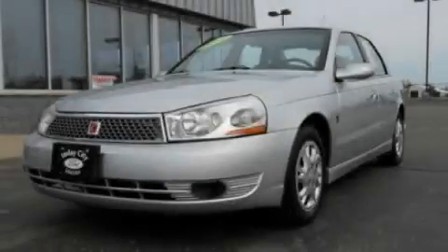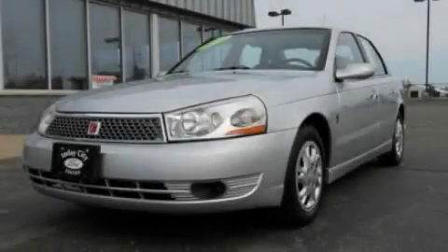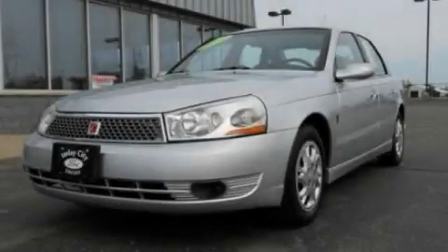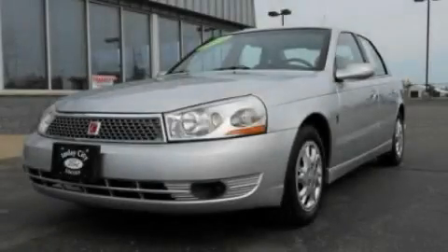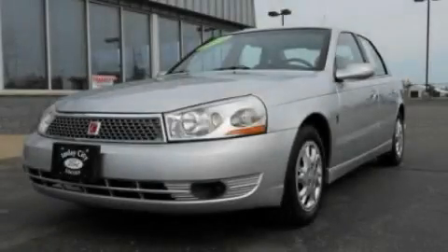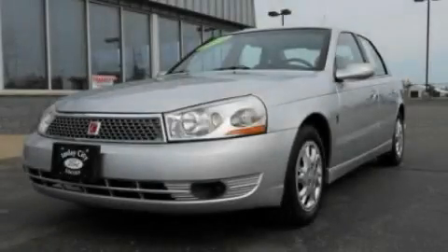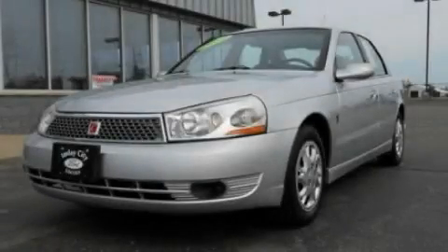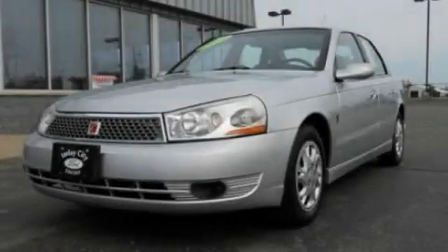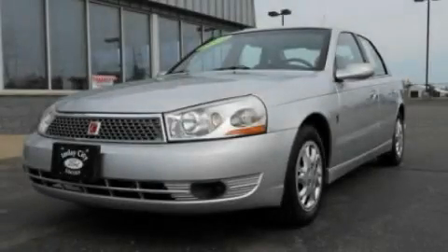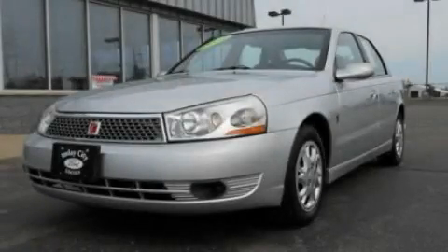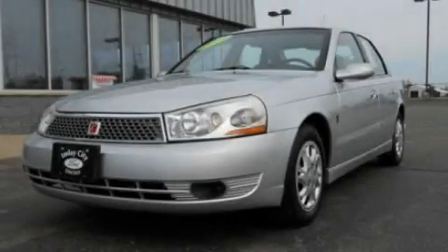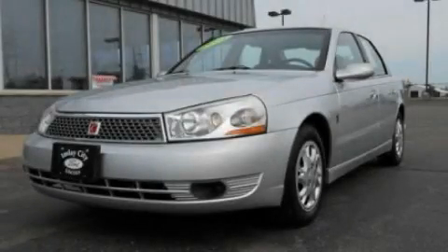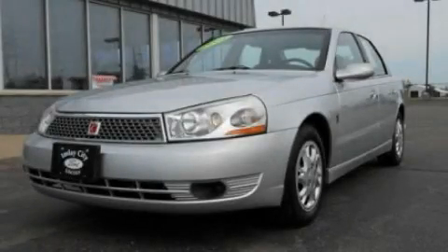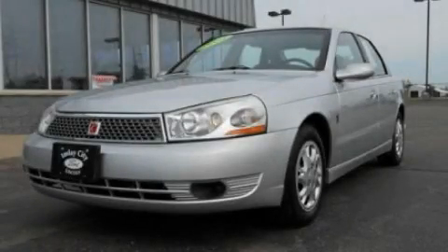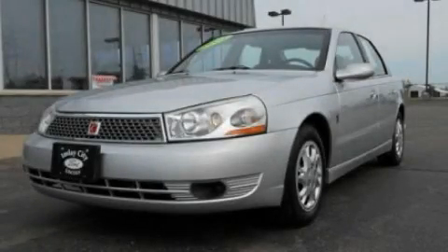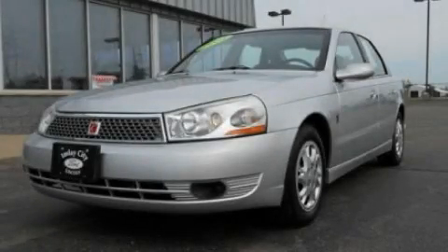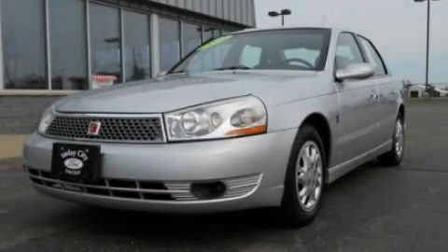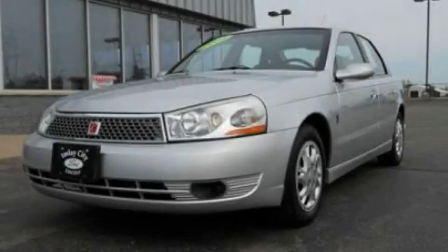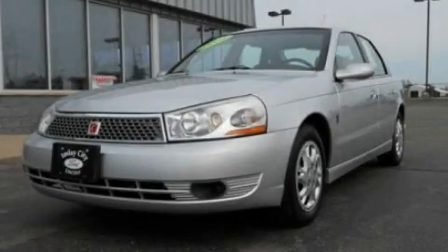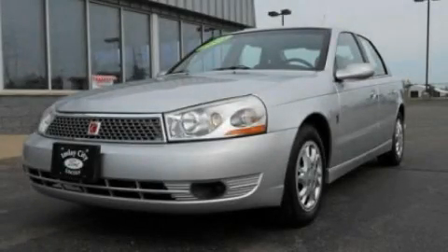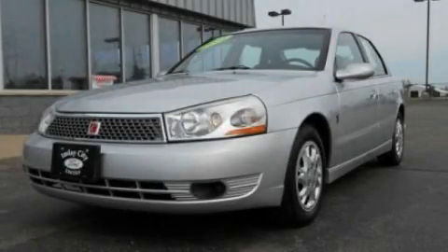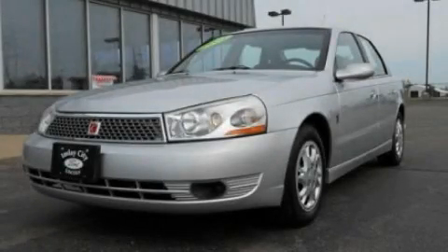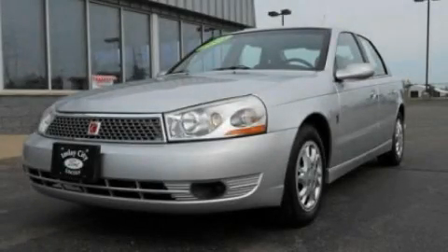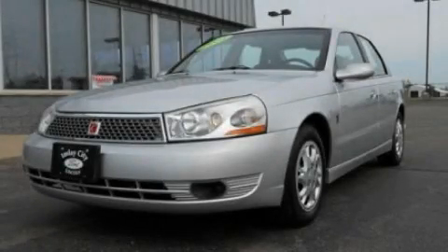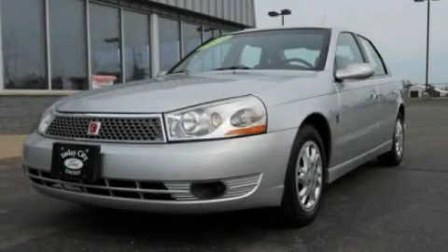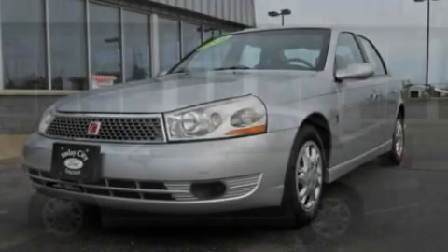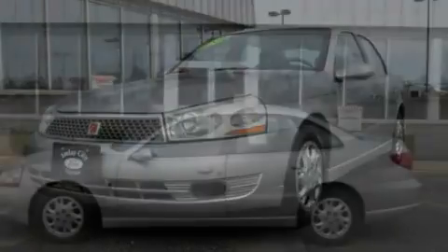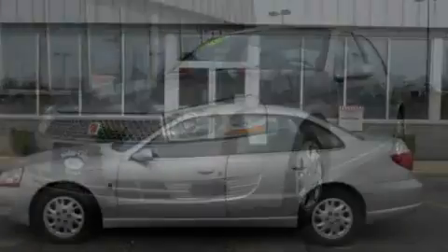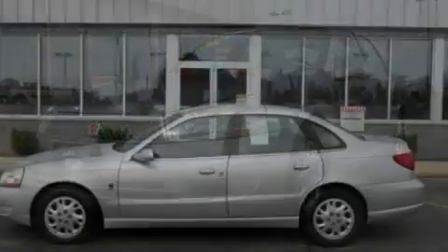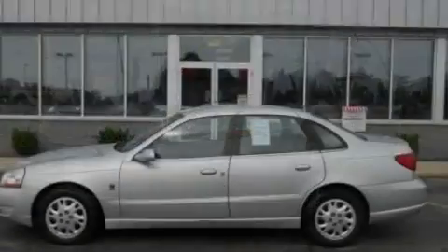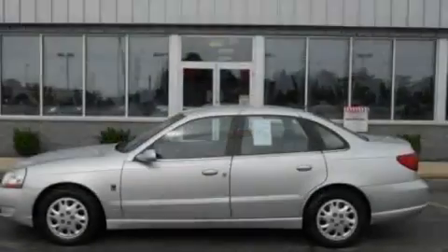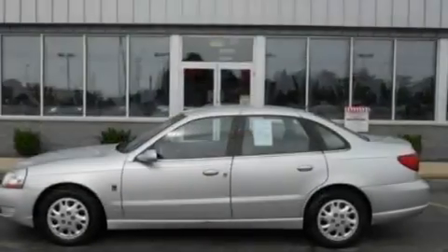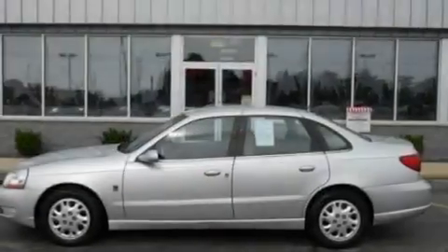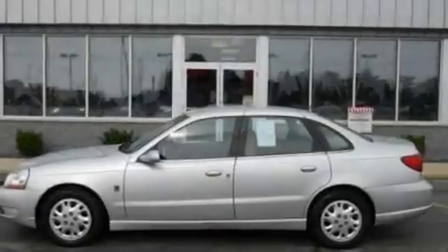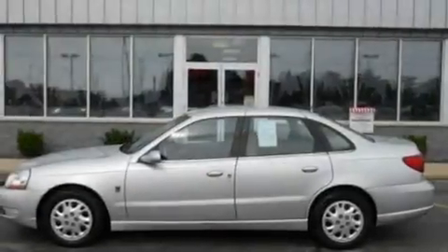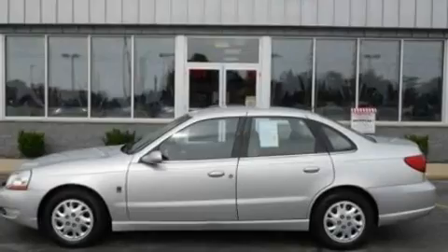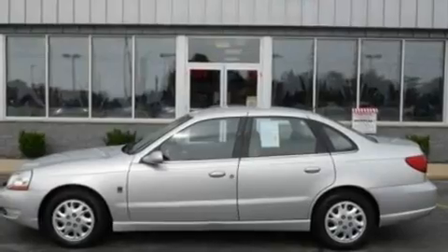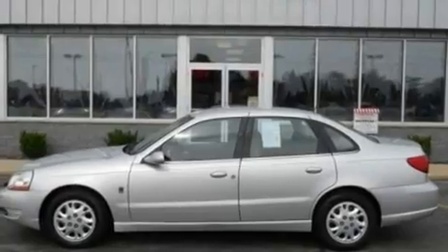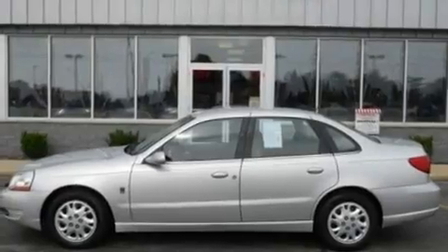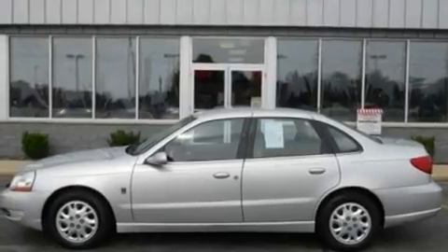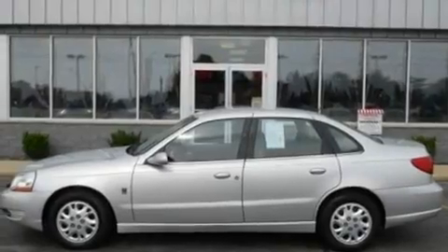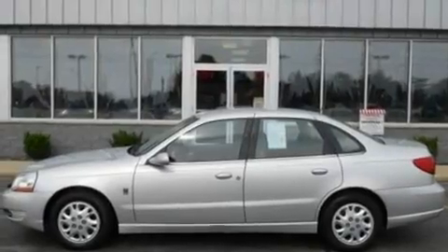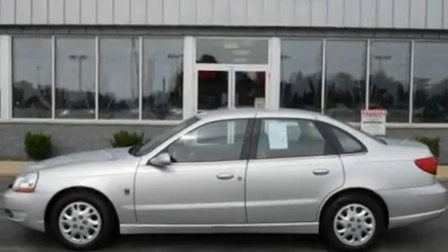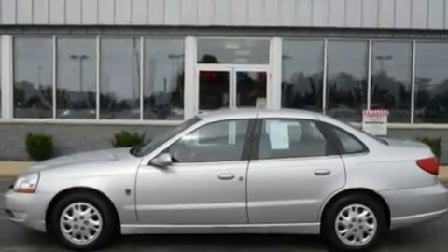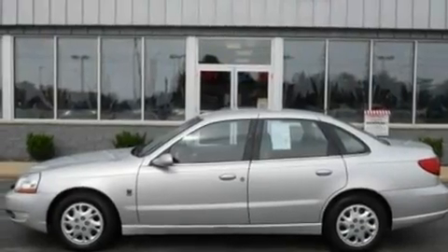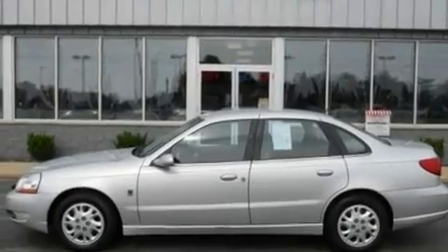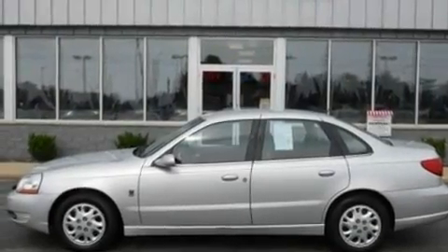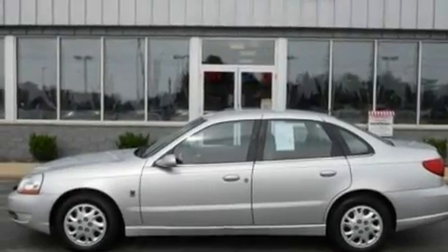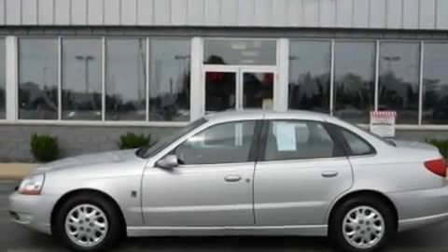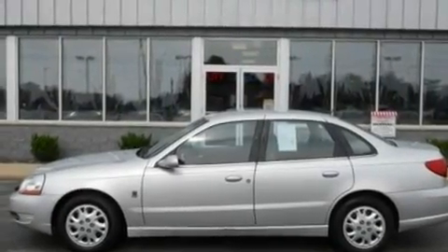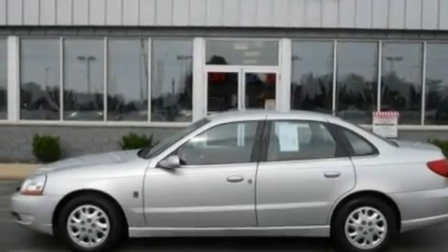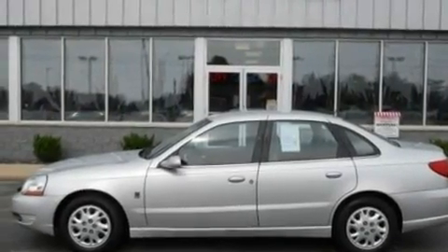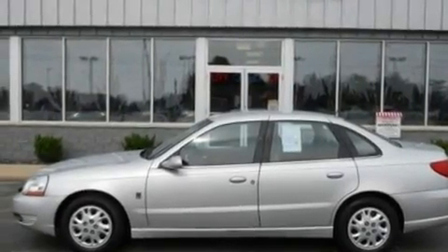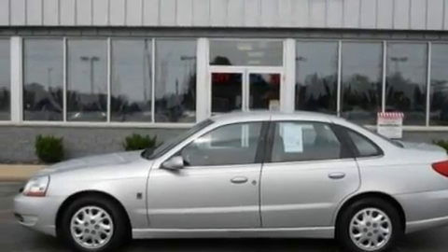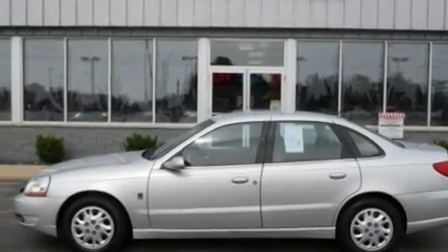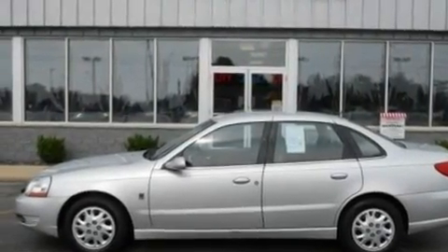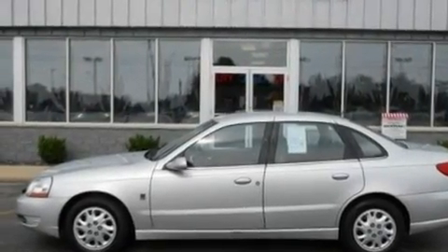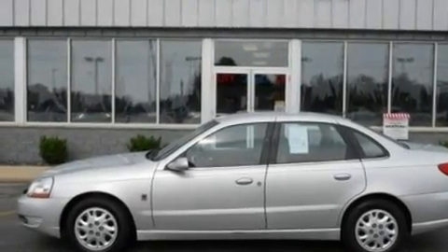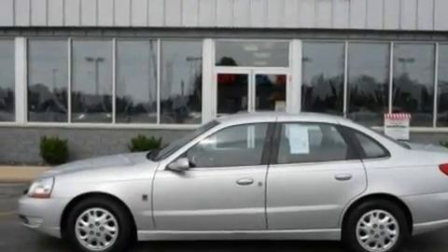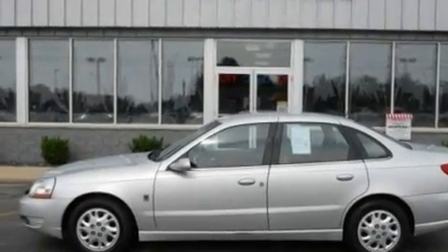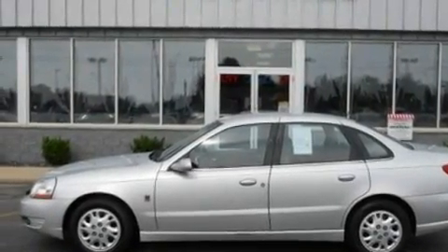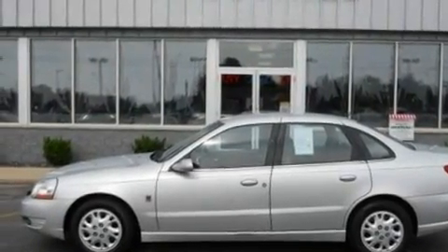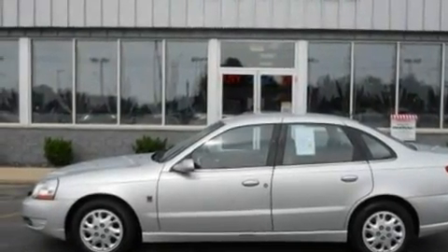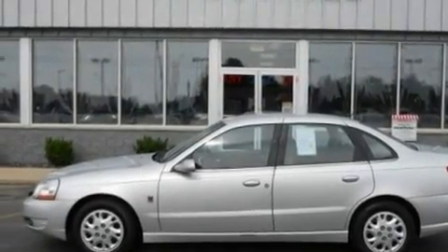This is a 2004 Saturn L Series. It features a four-cylinder engine and an automatic transmission.